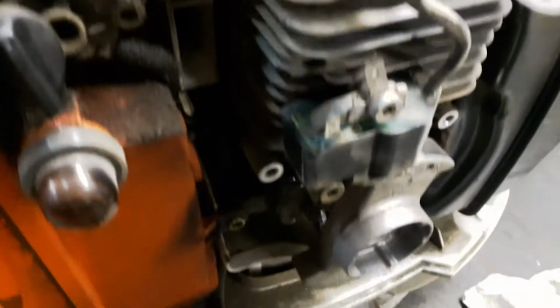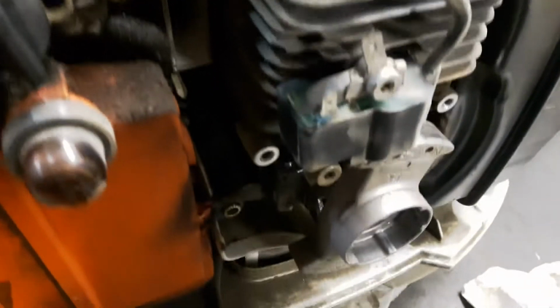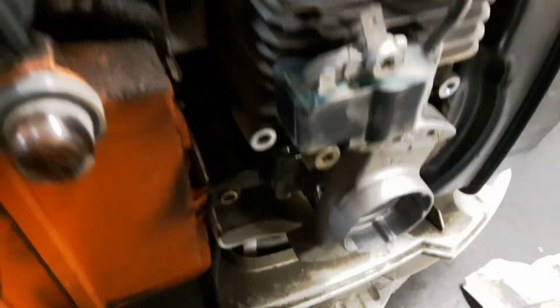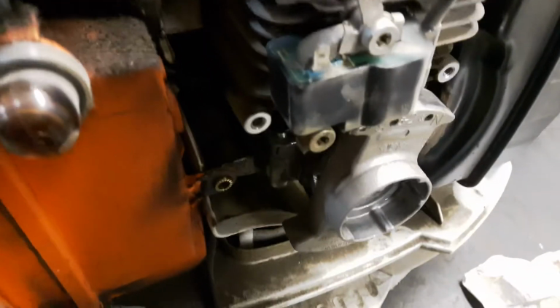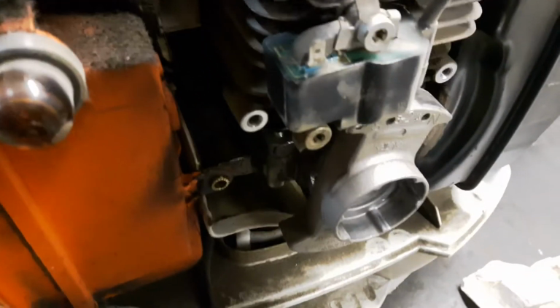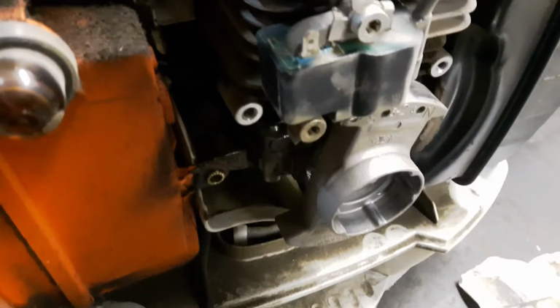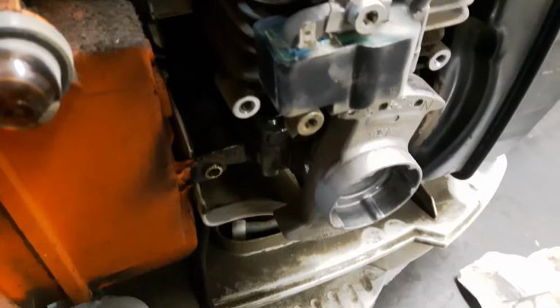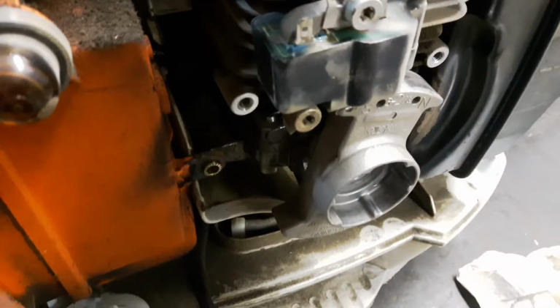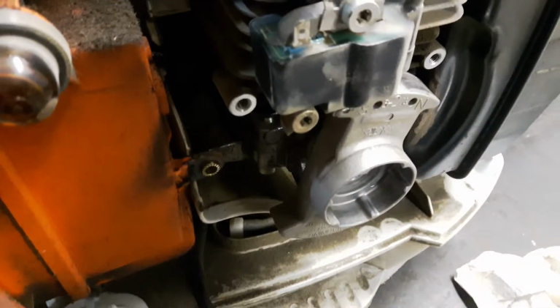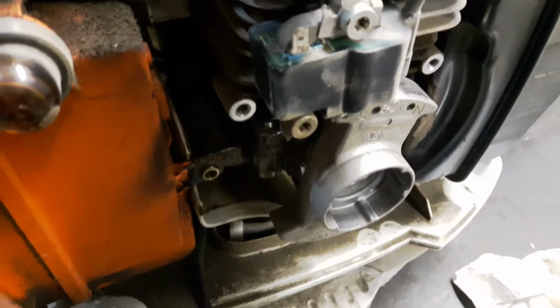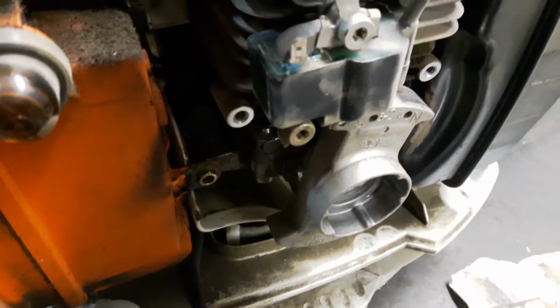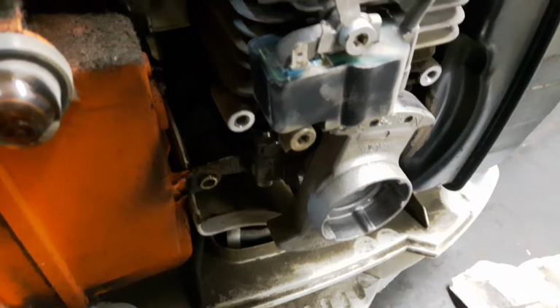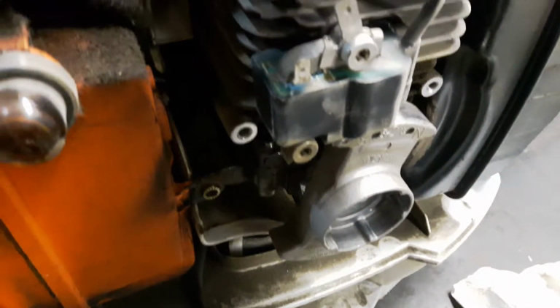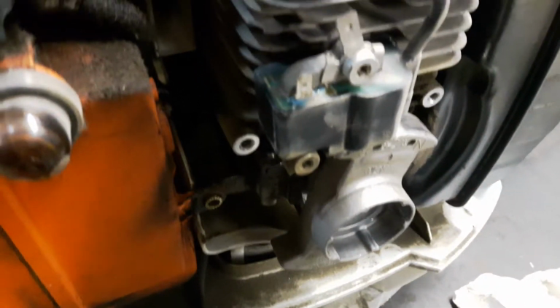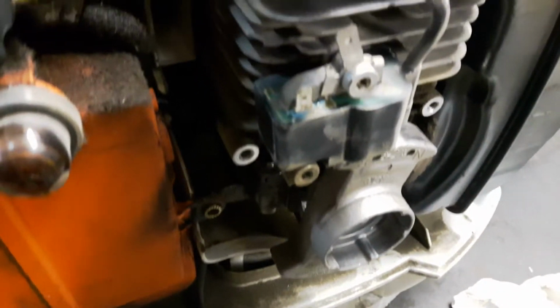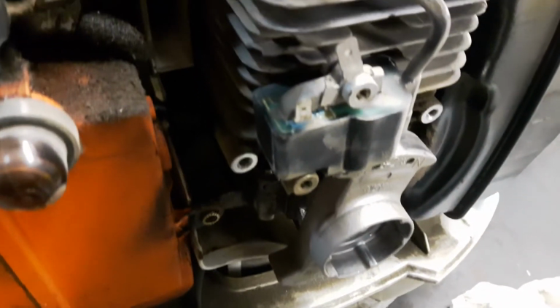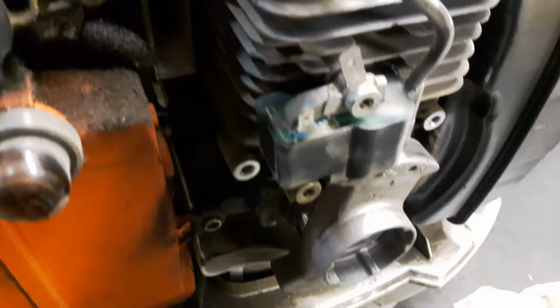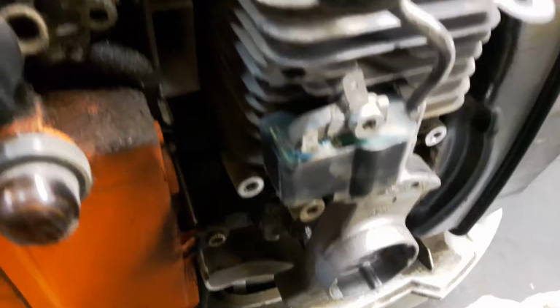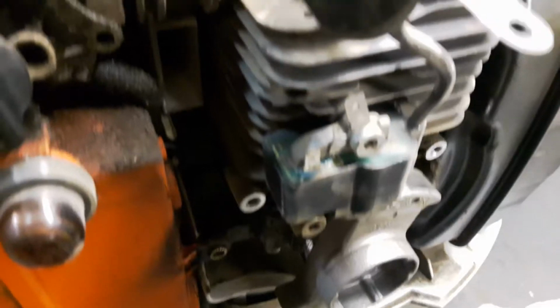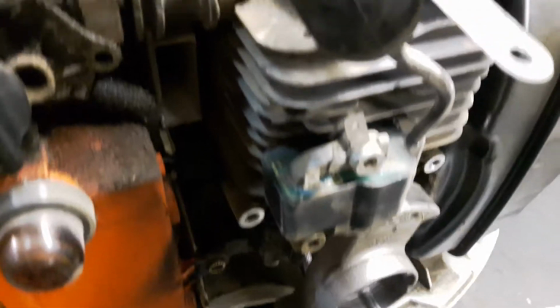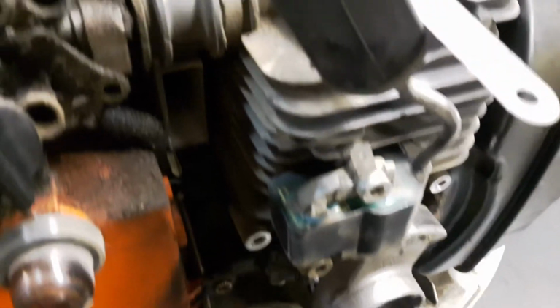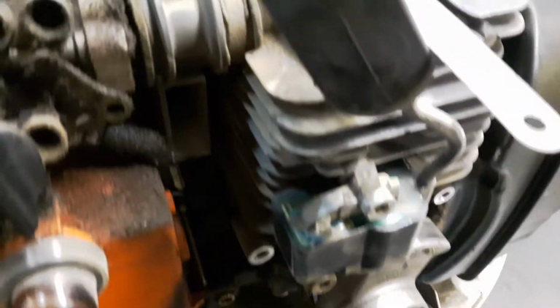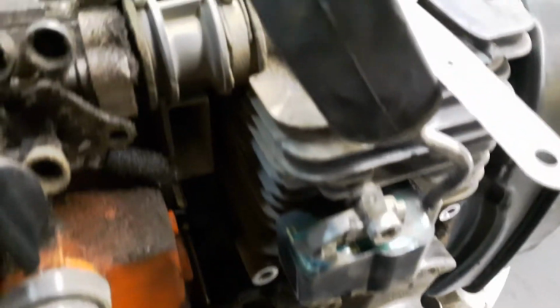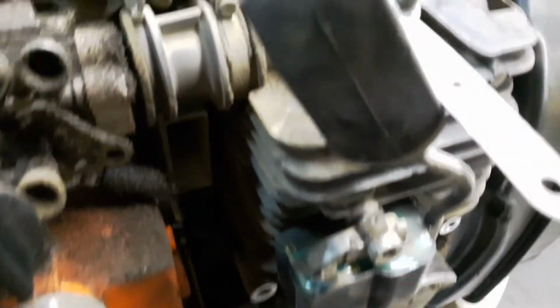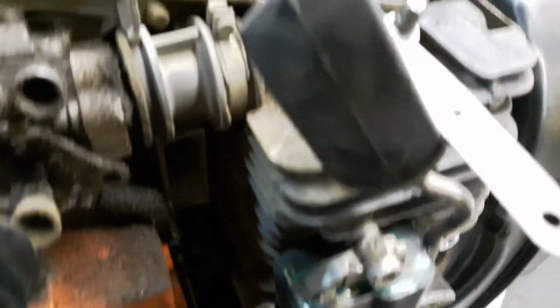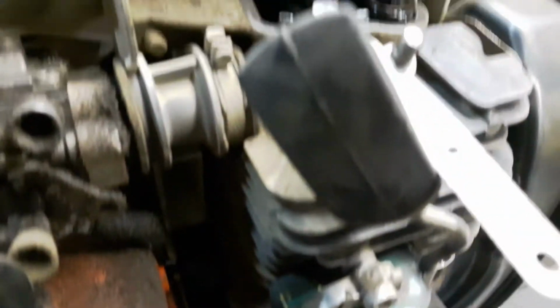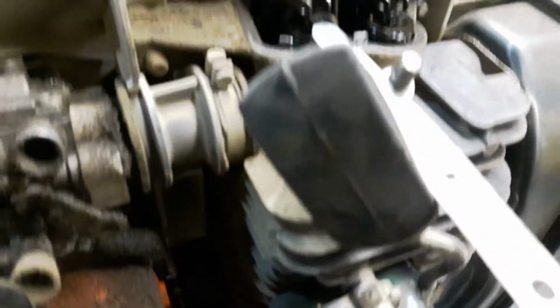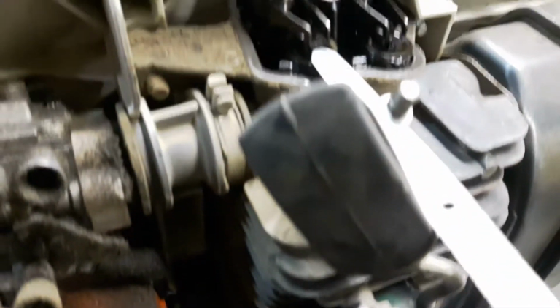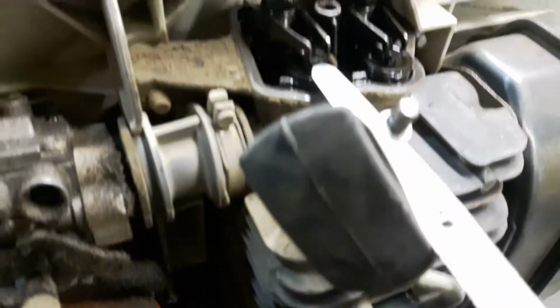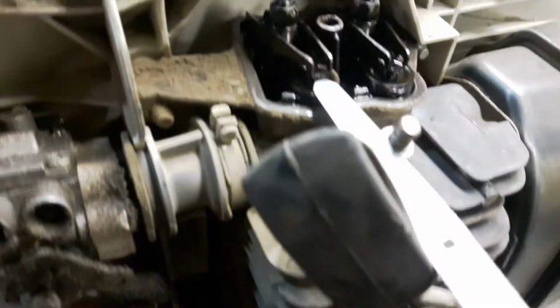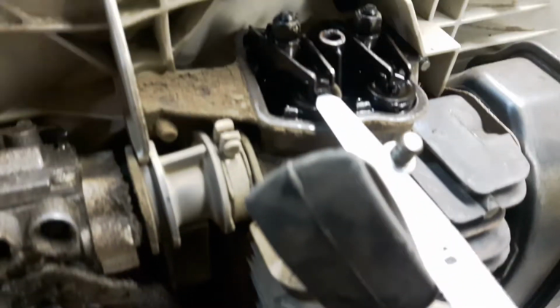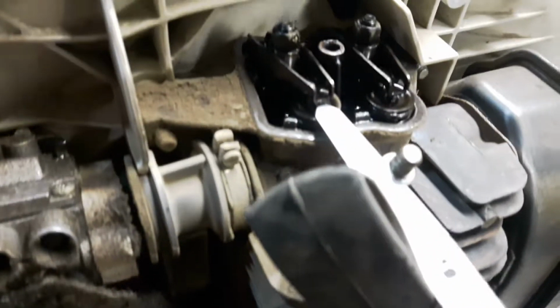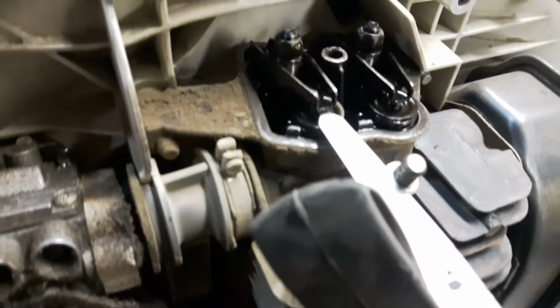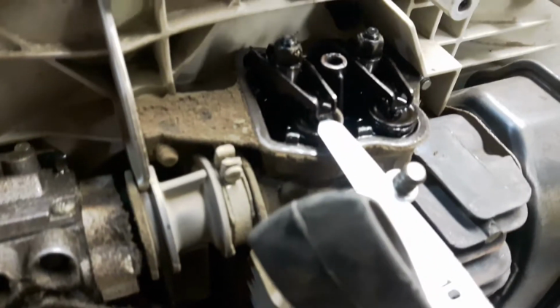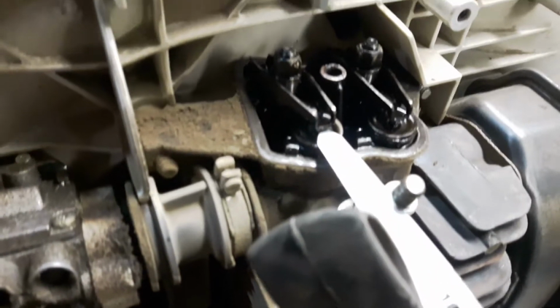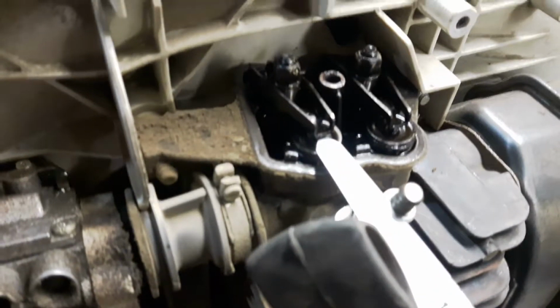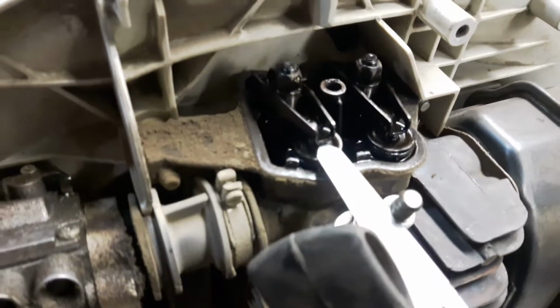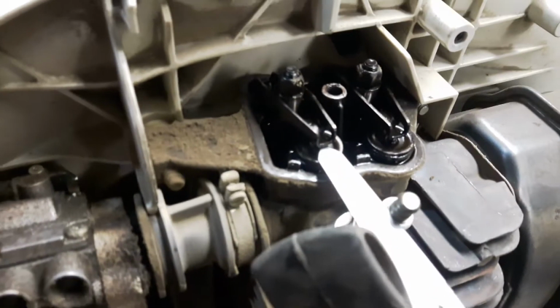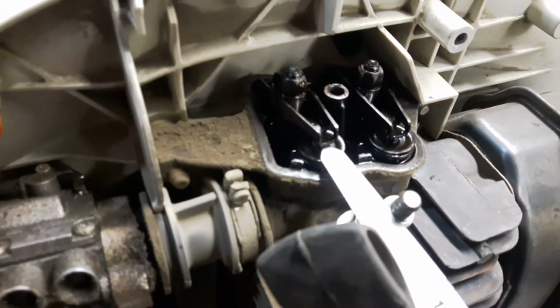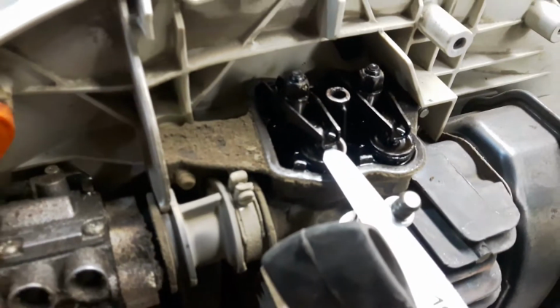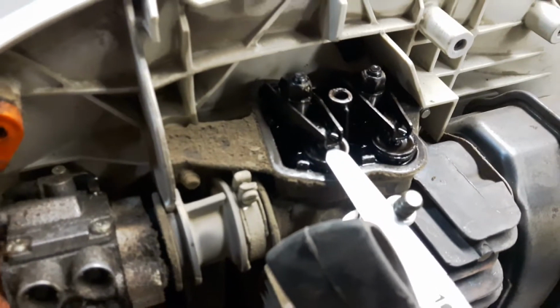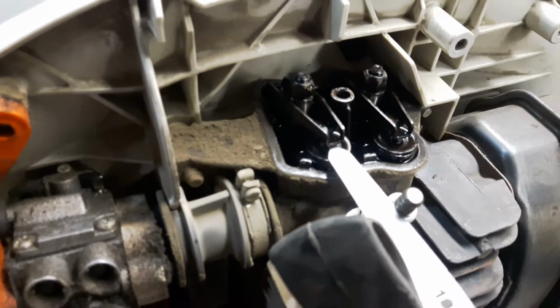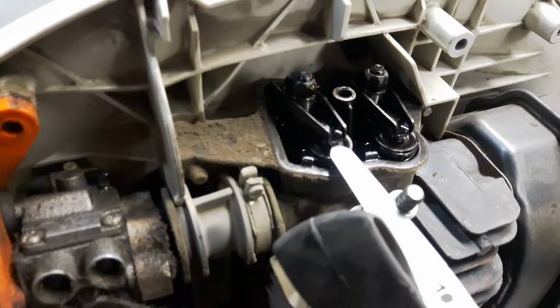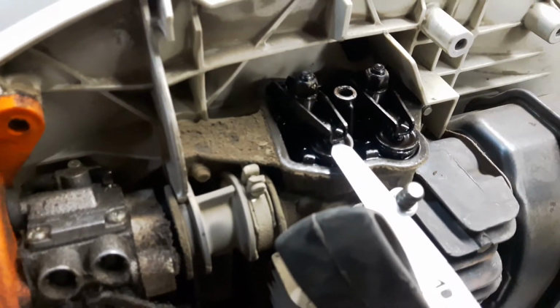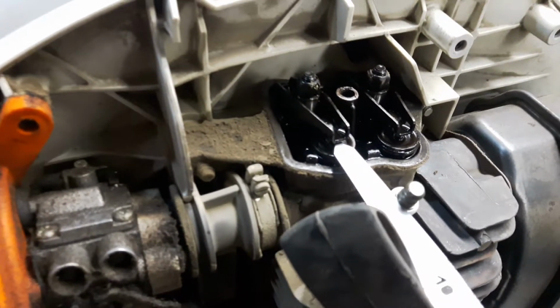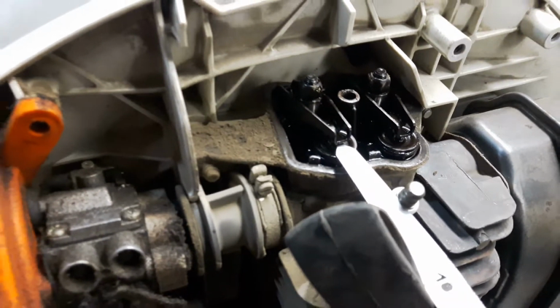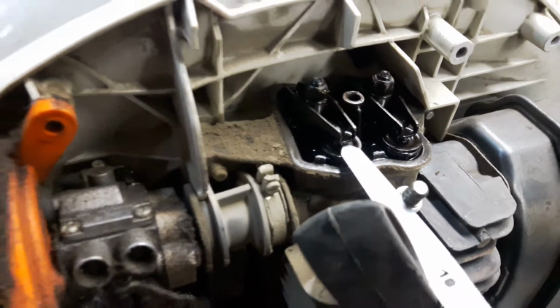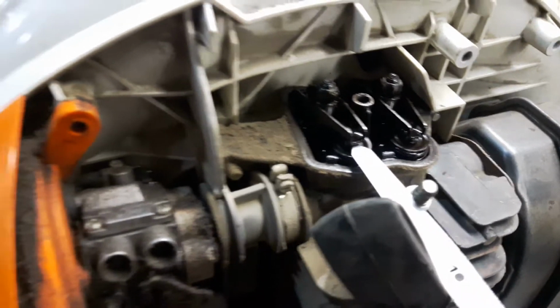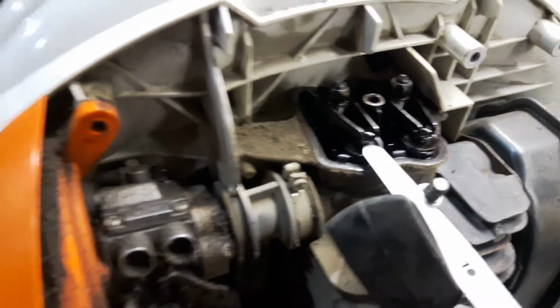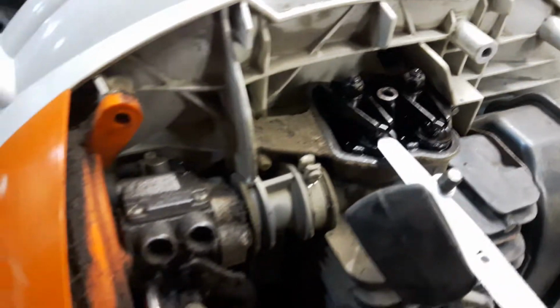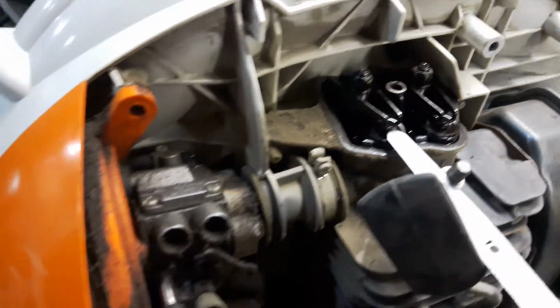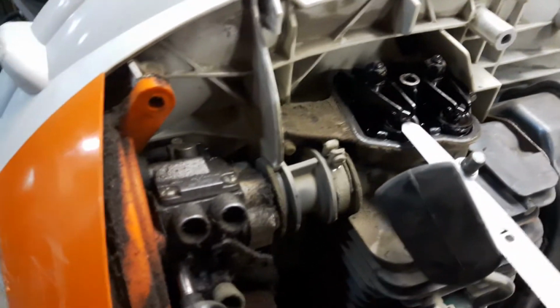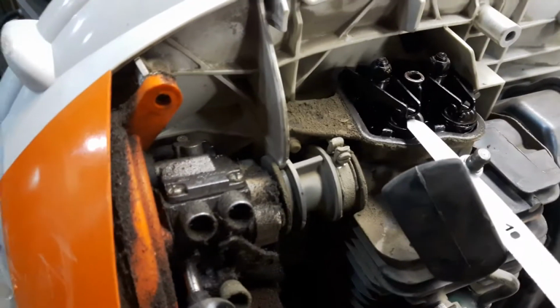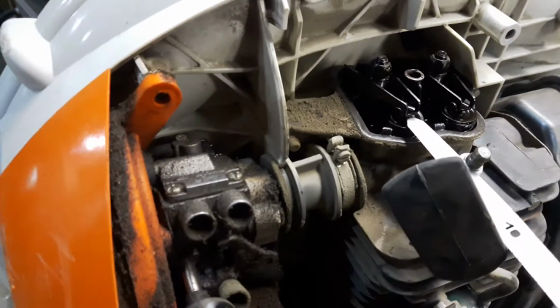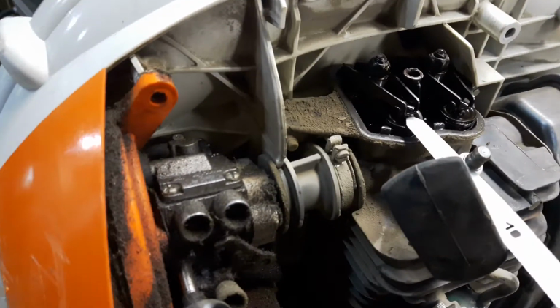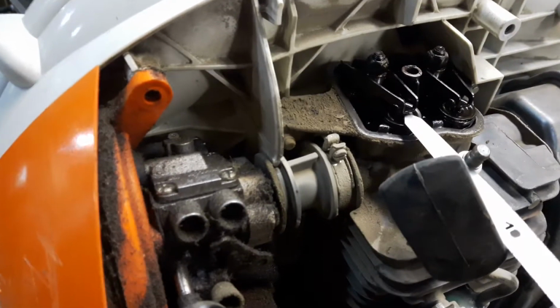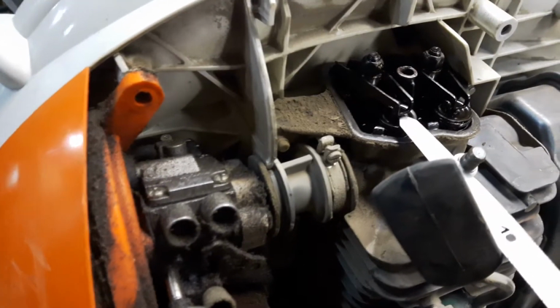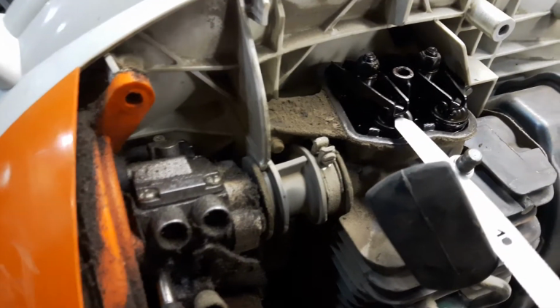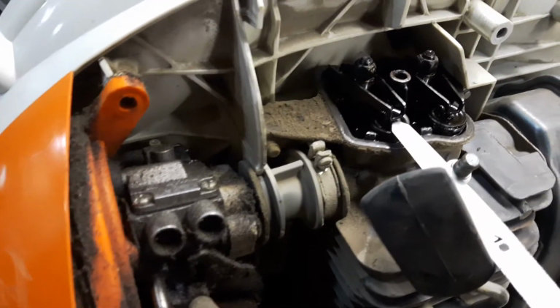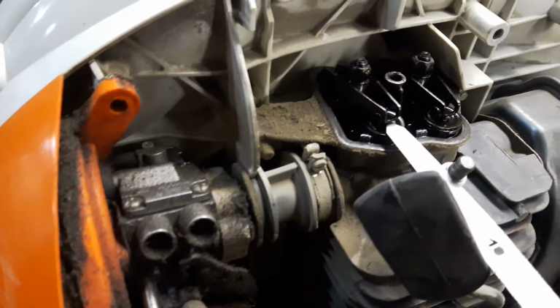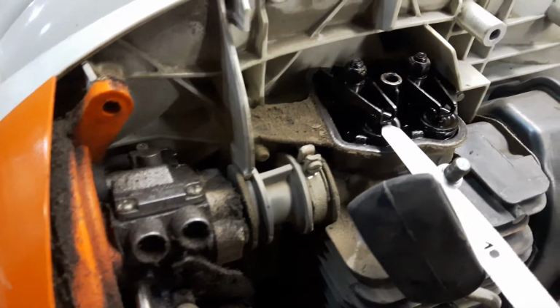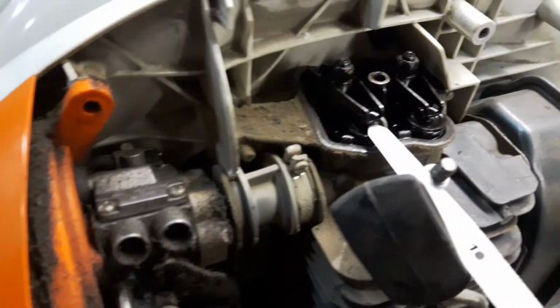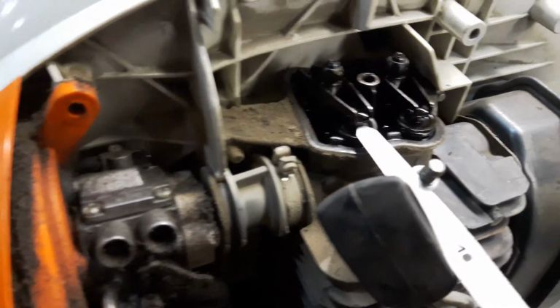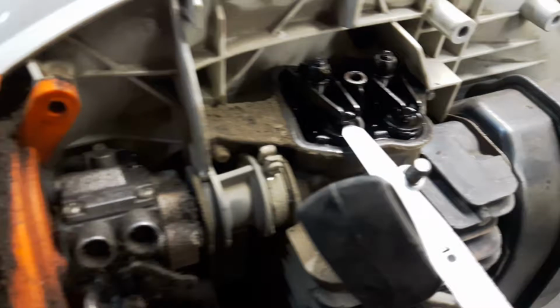They make trimmers, blowers, tillers, and hedge trimmers. Most of their line has gone to this style of engine.